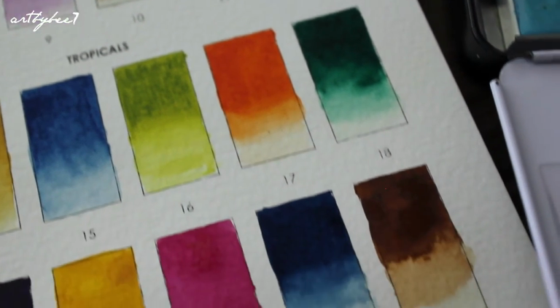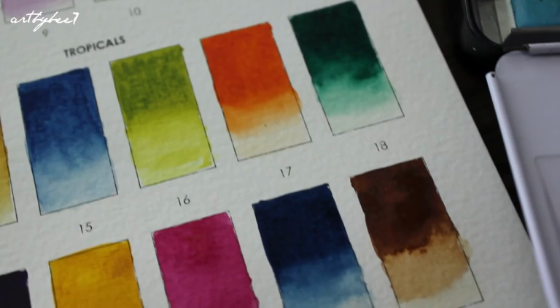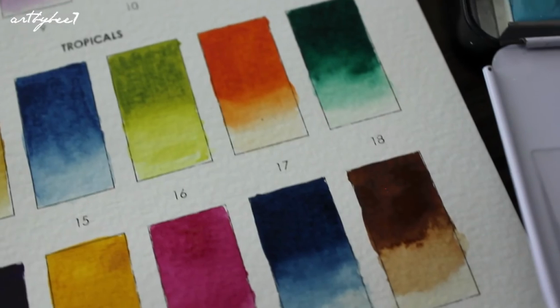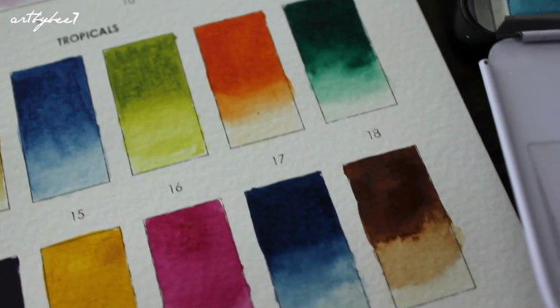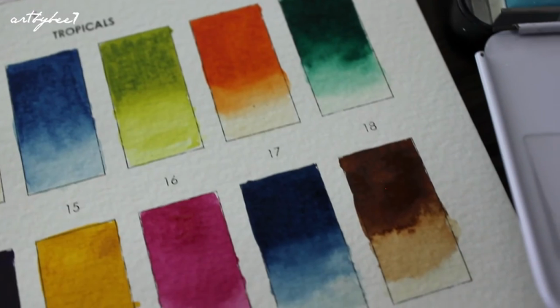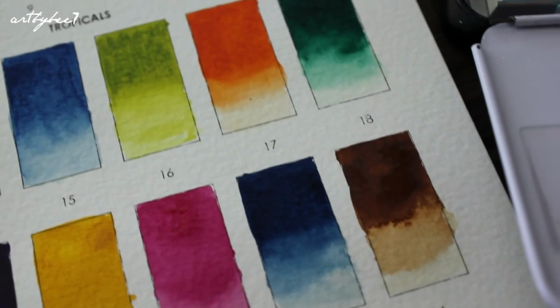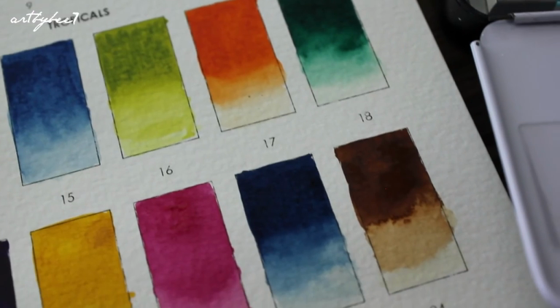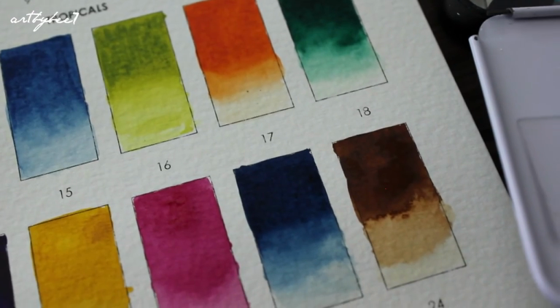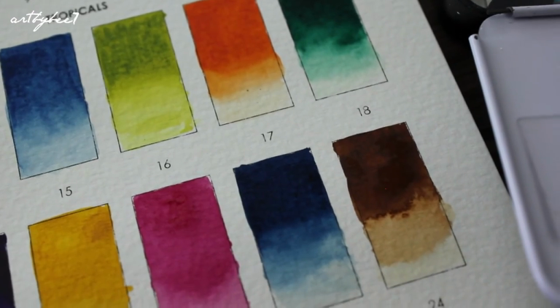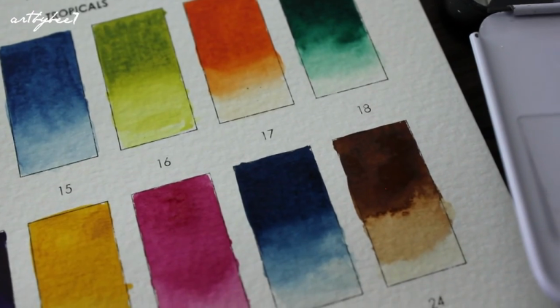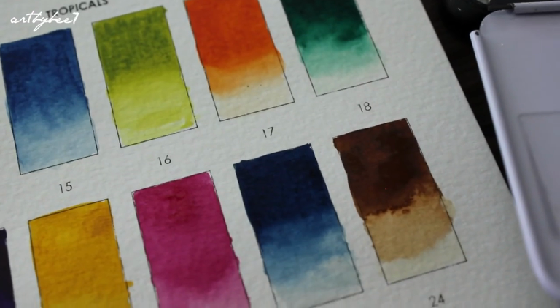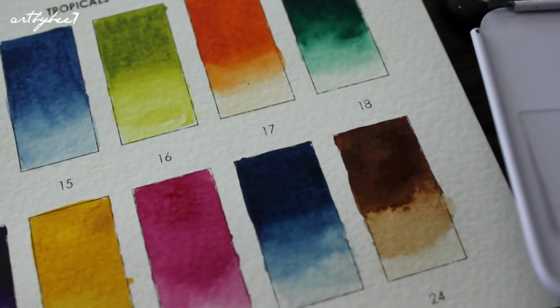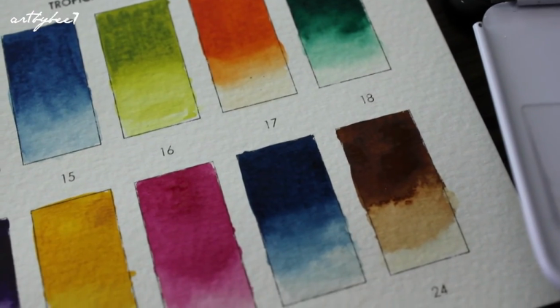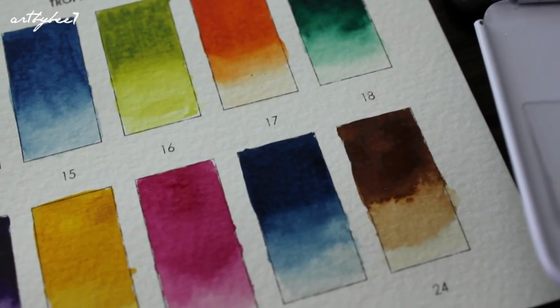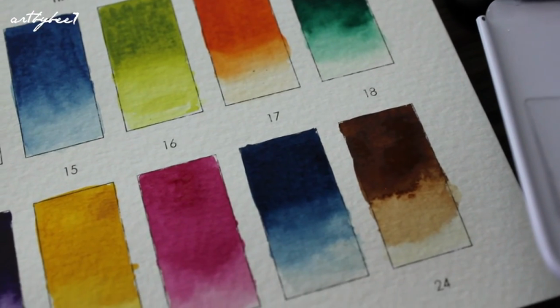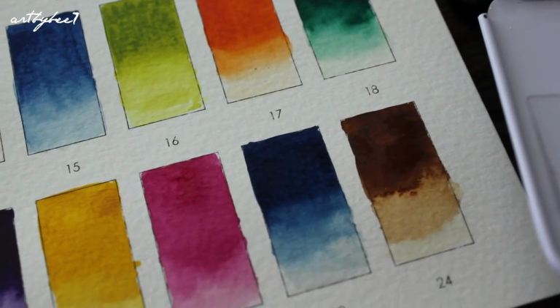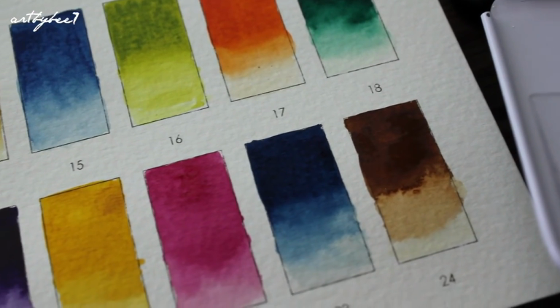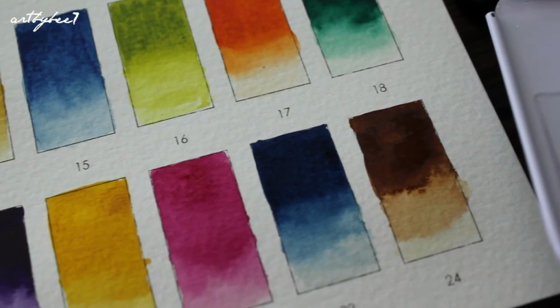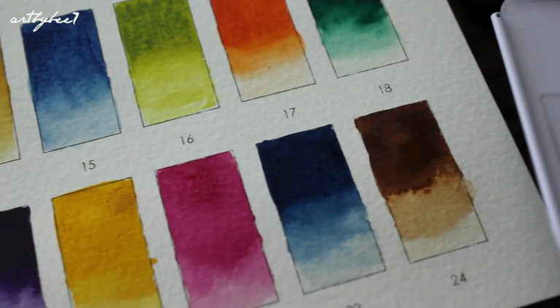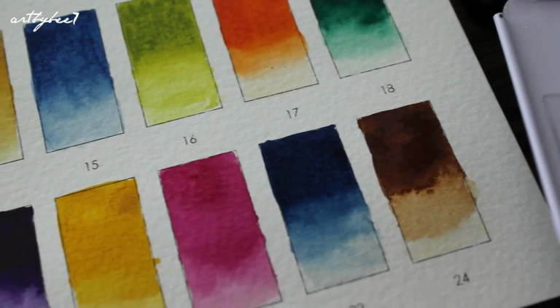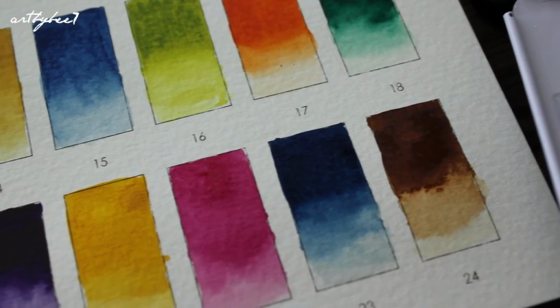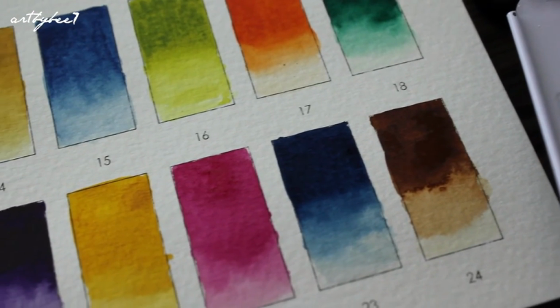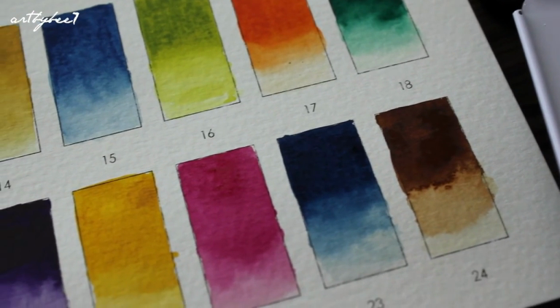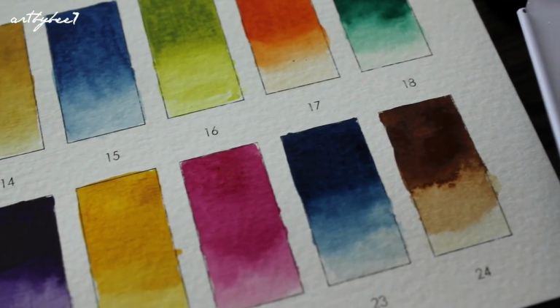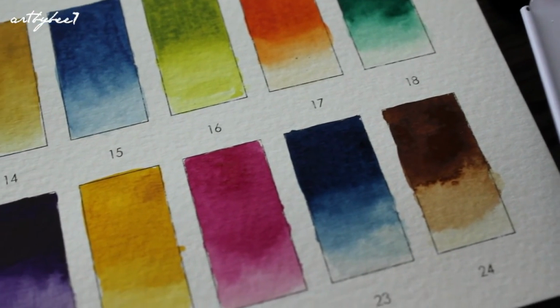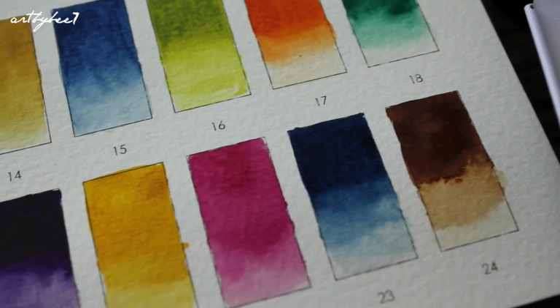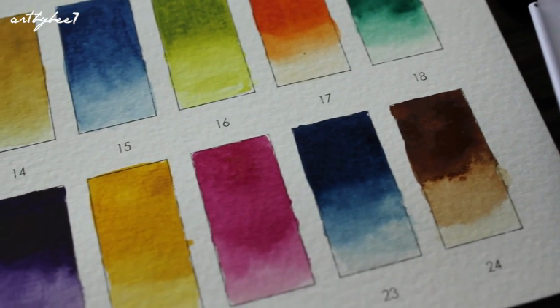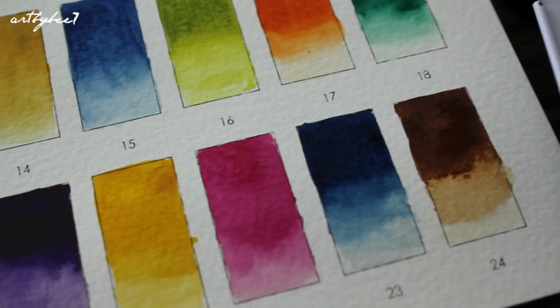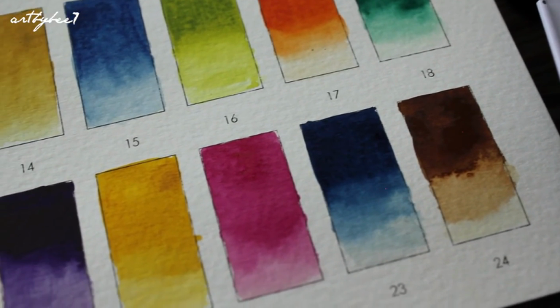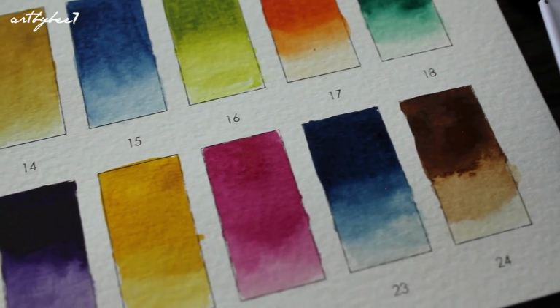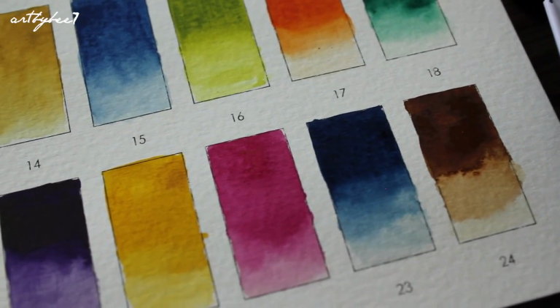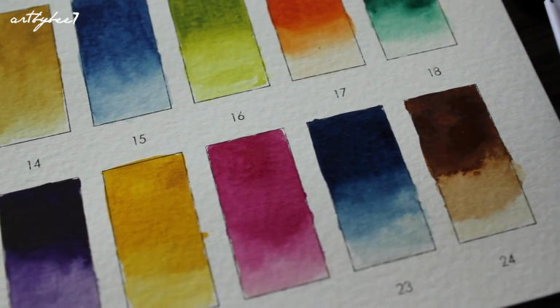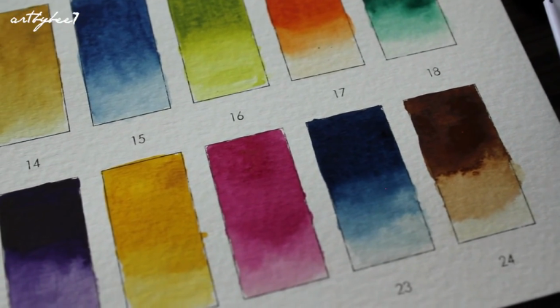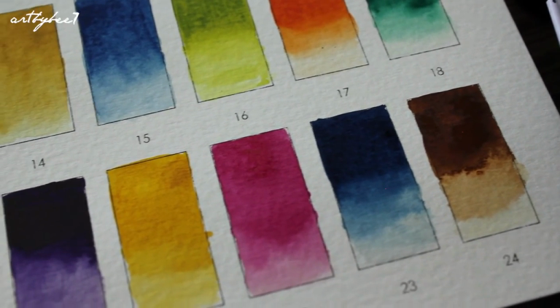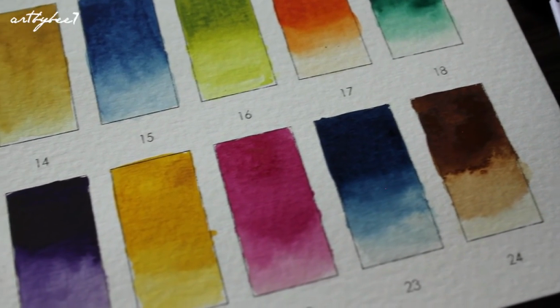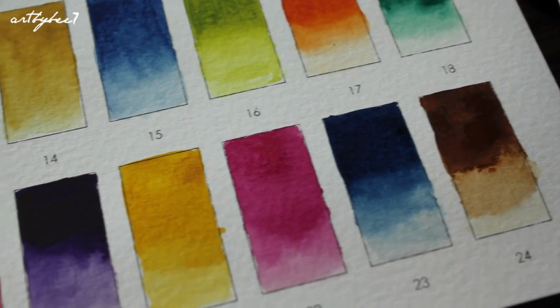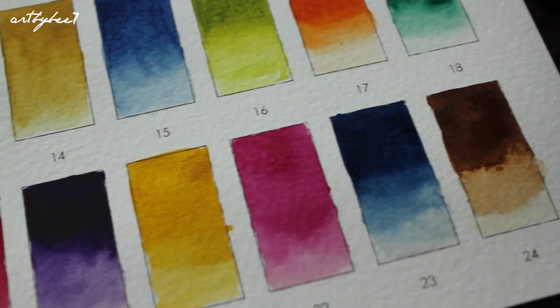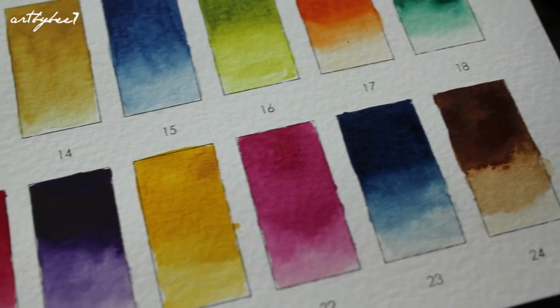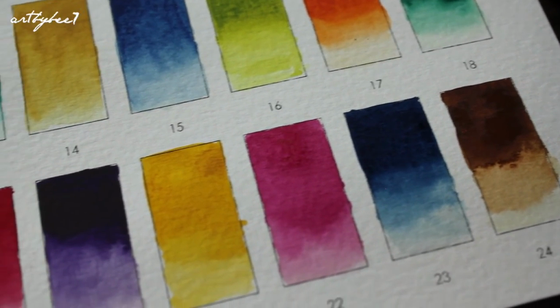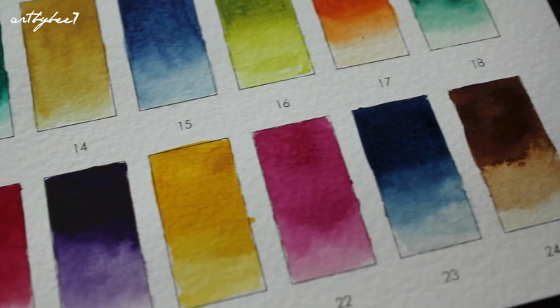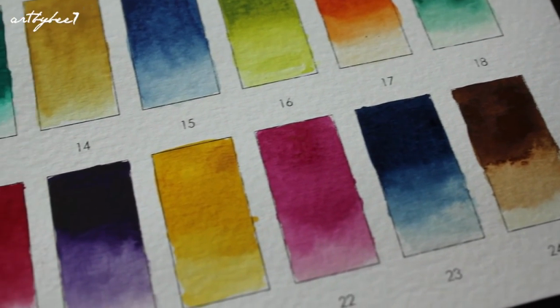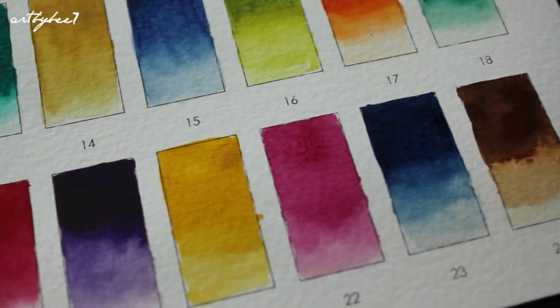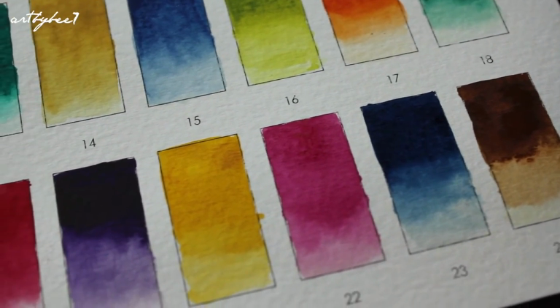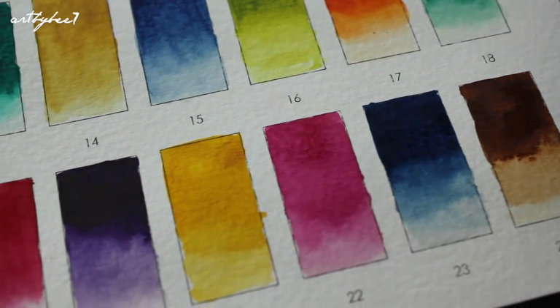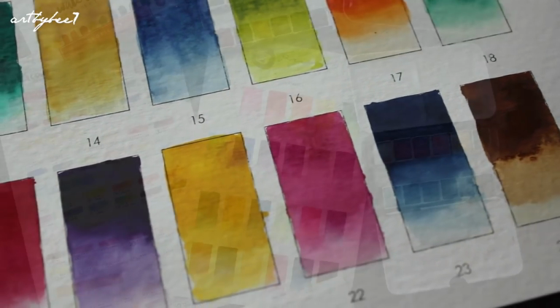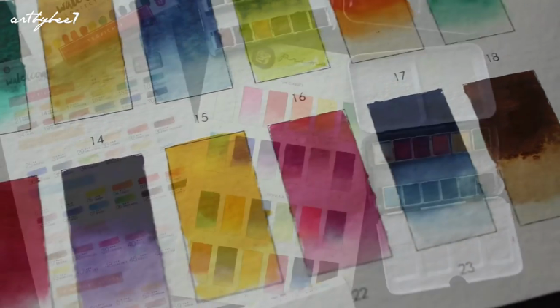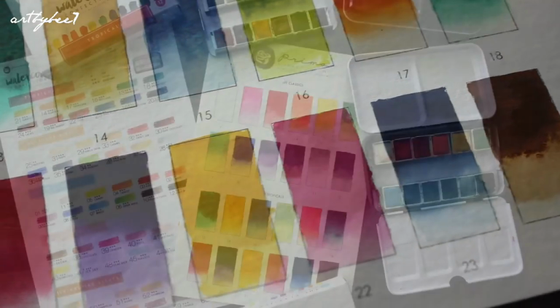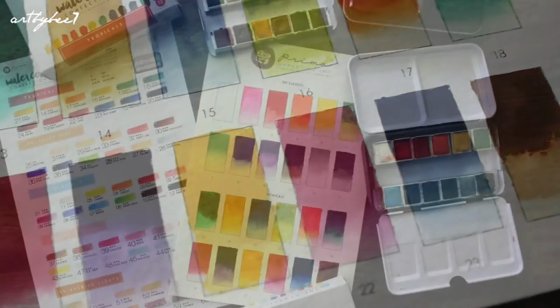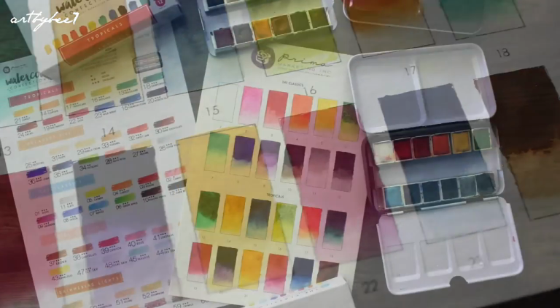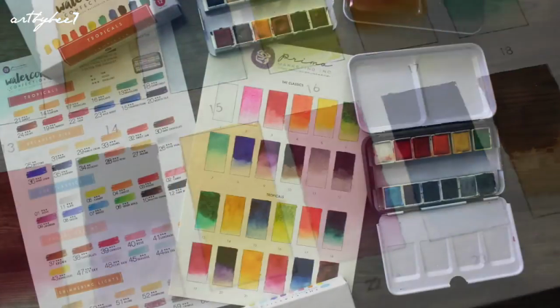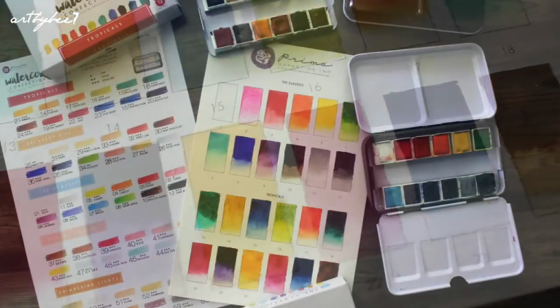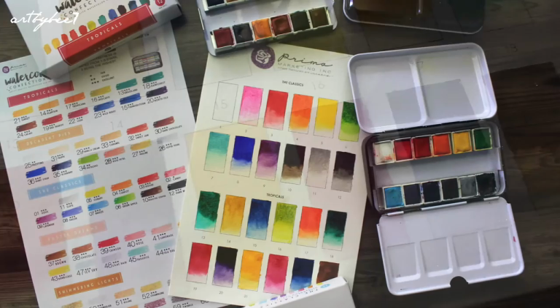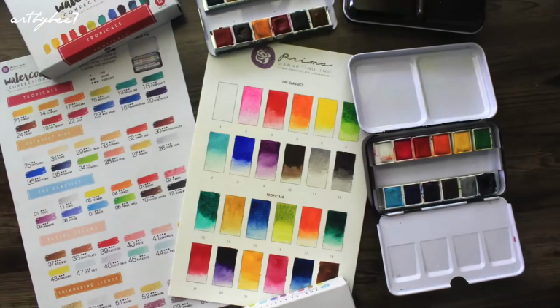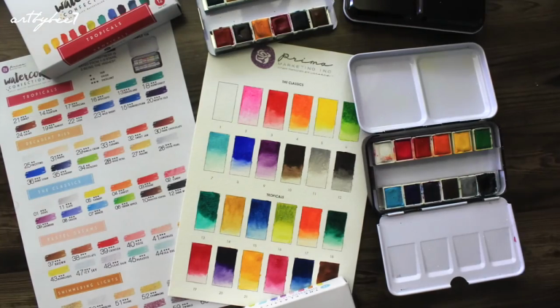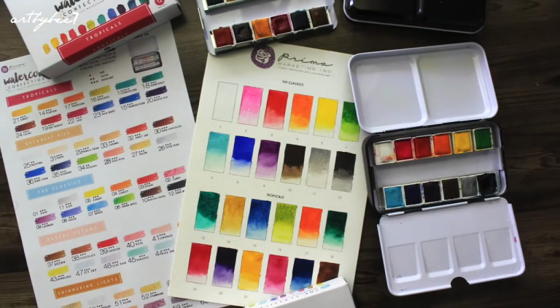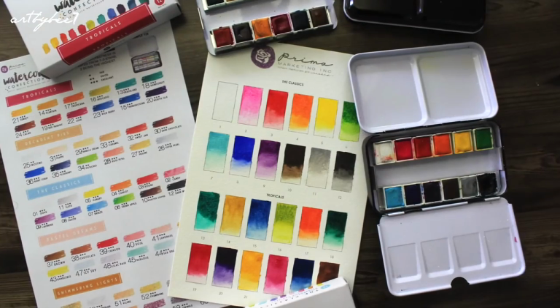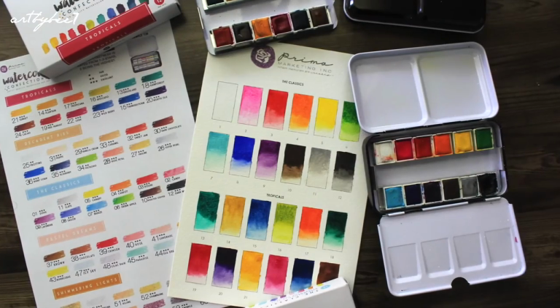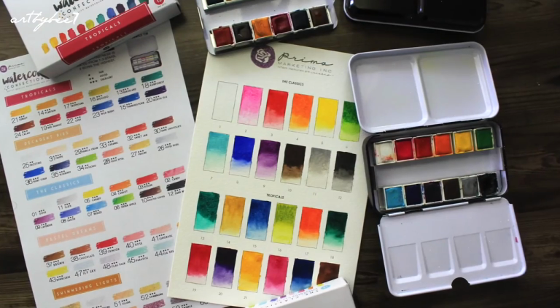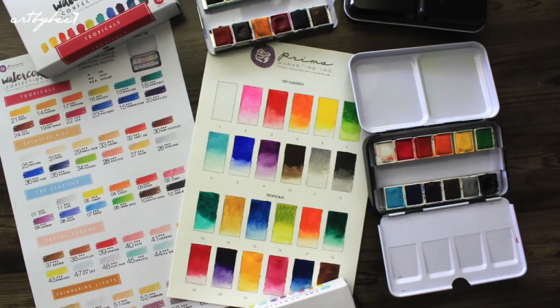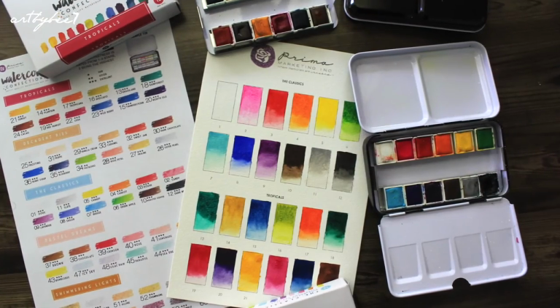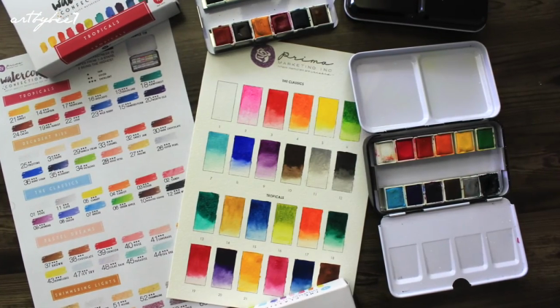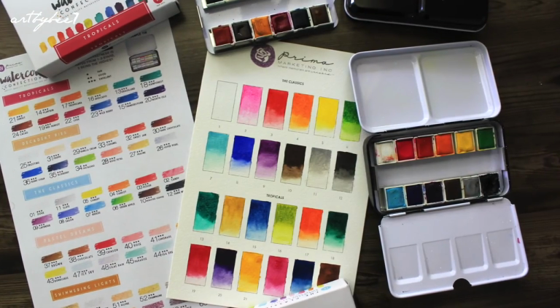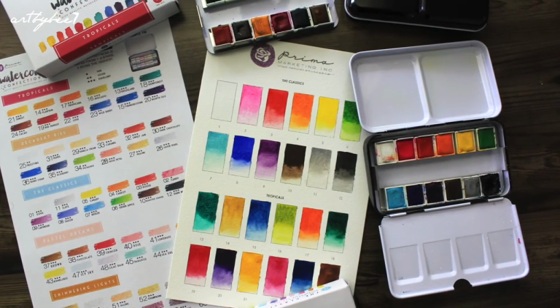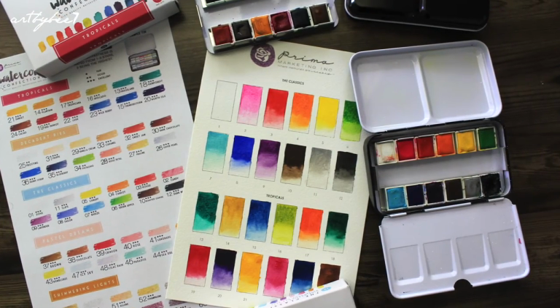If I could make any recommendations to Prima, I think including a travel brush would be handy, and perhaps securing the pans a little bit more.